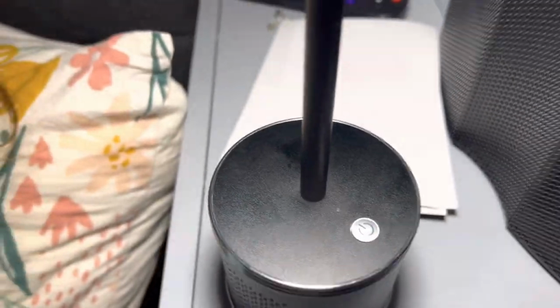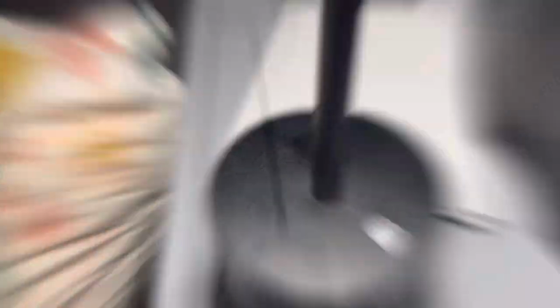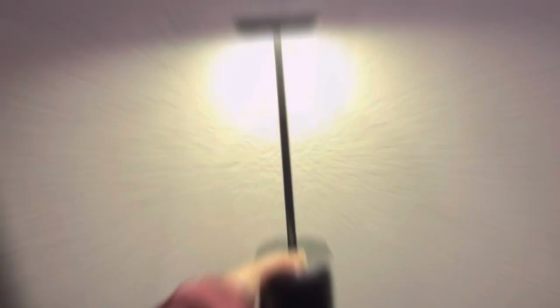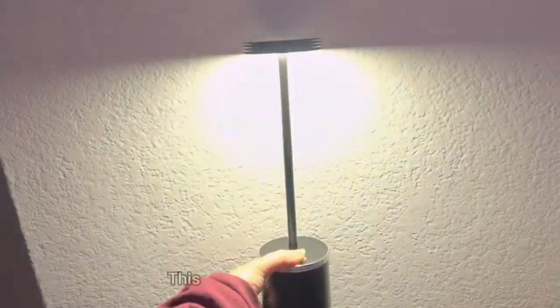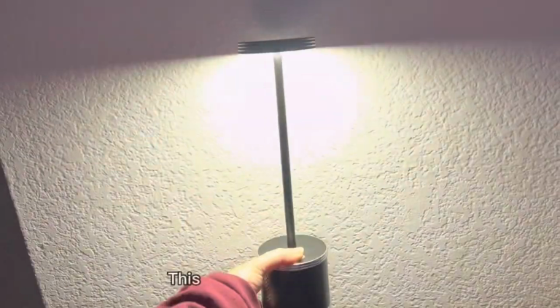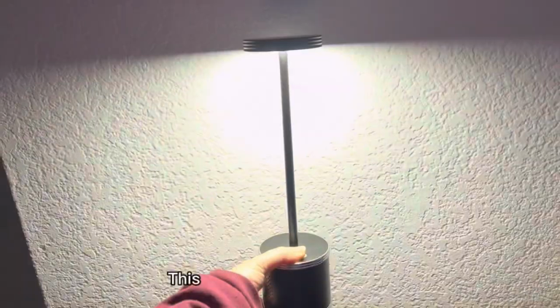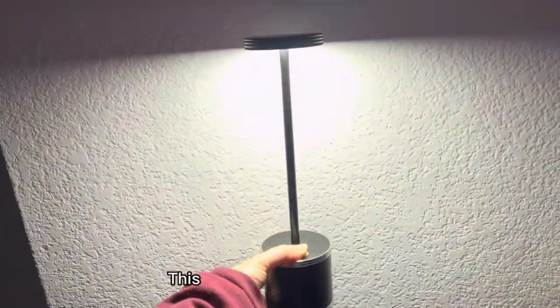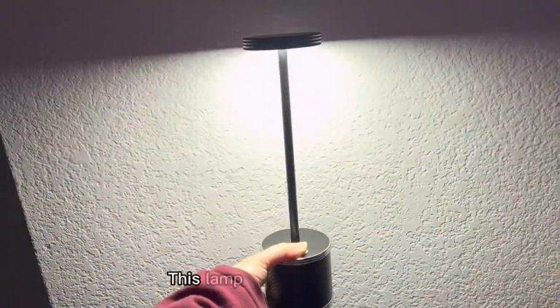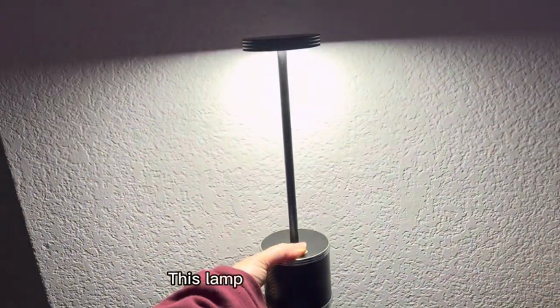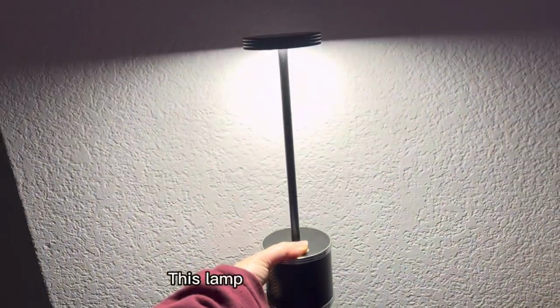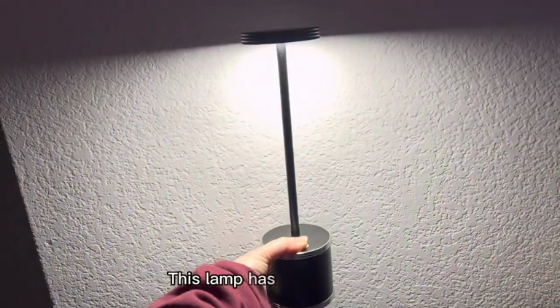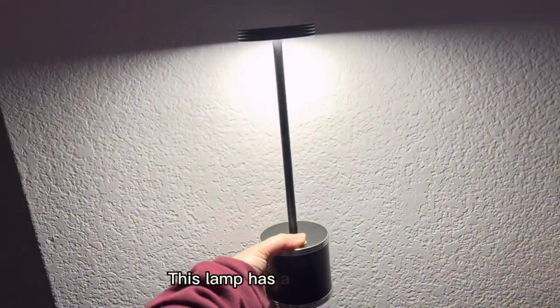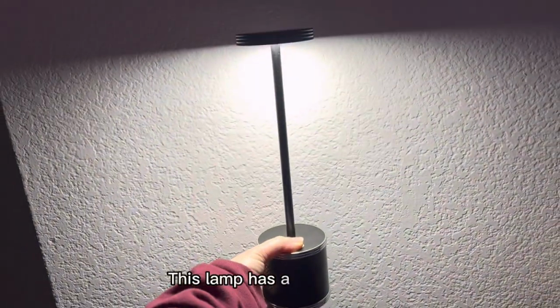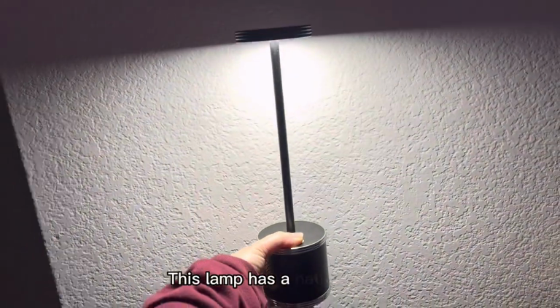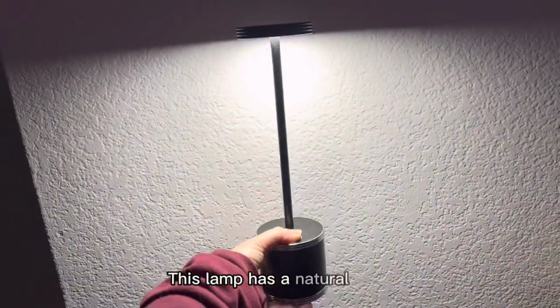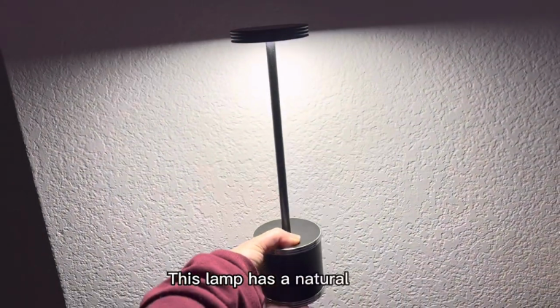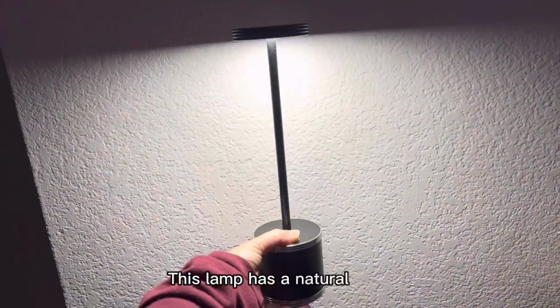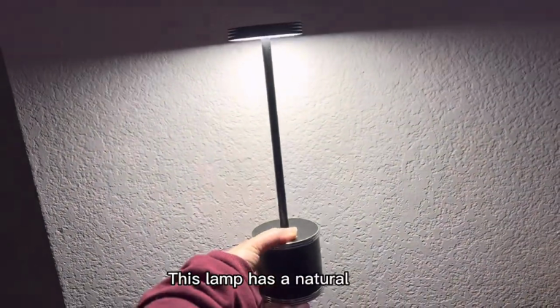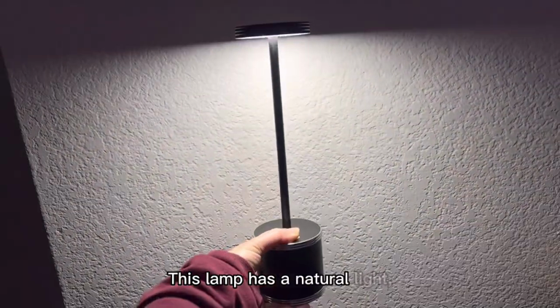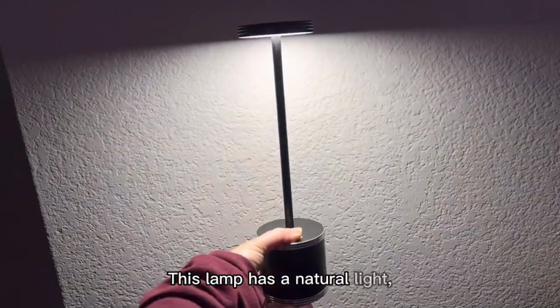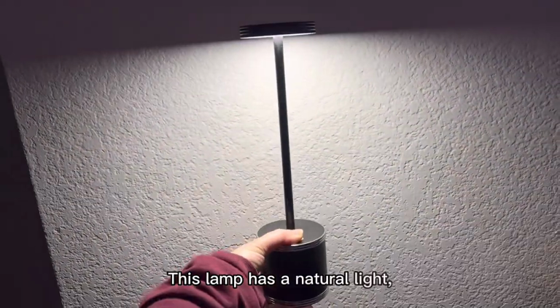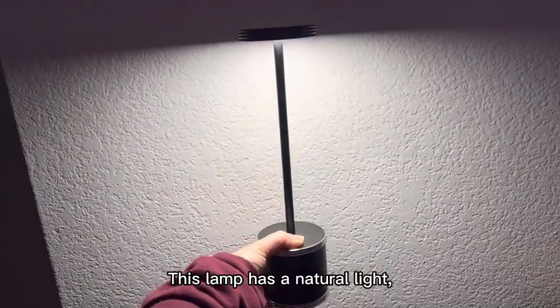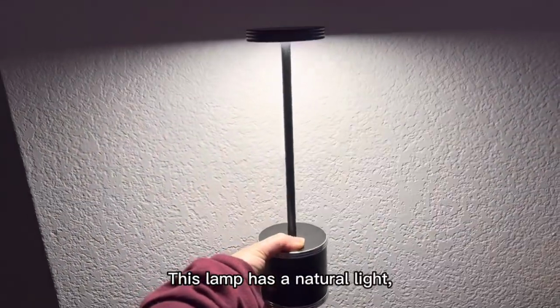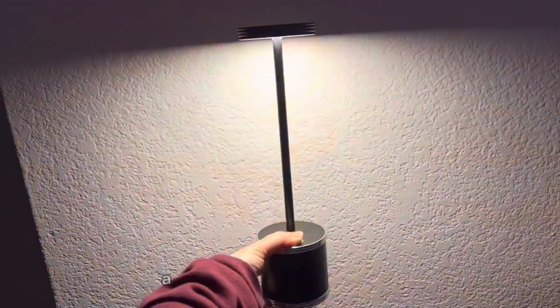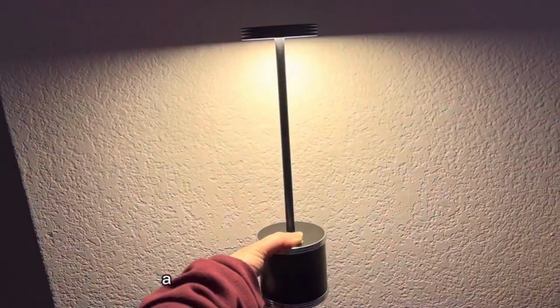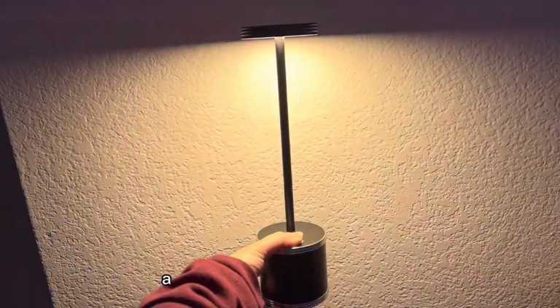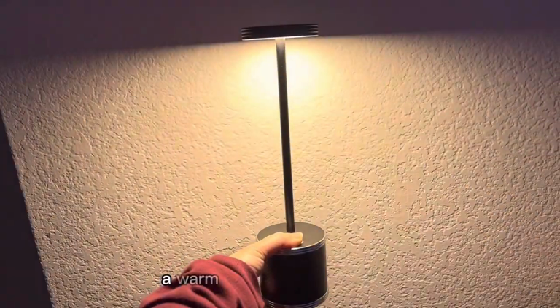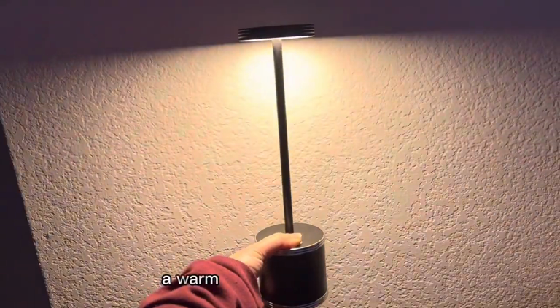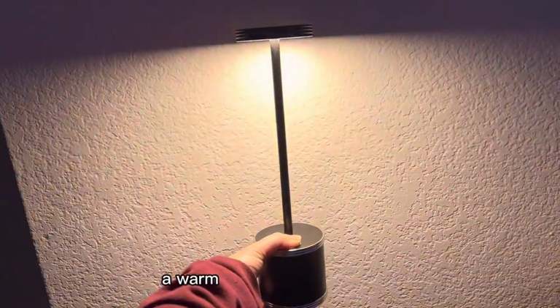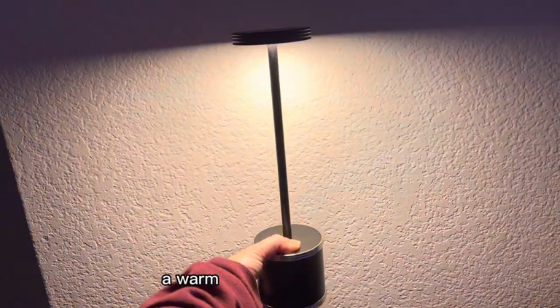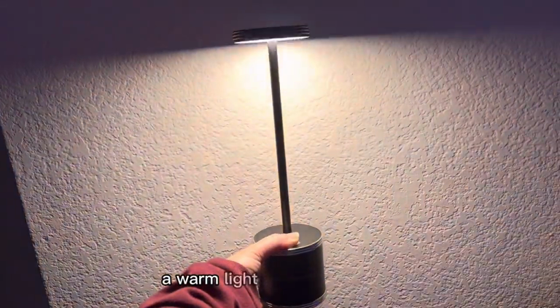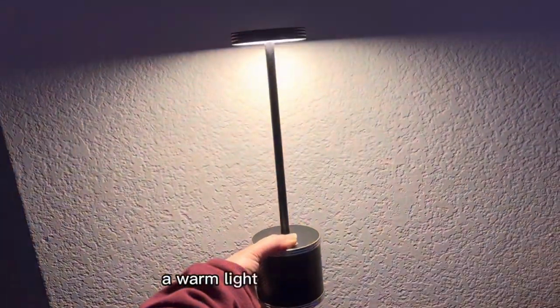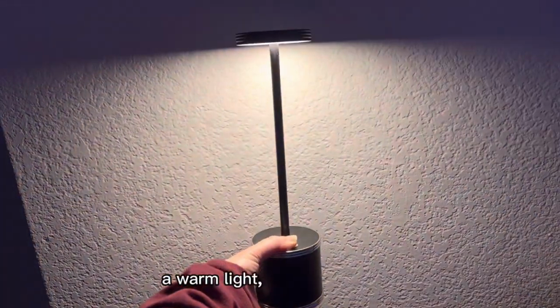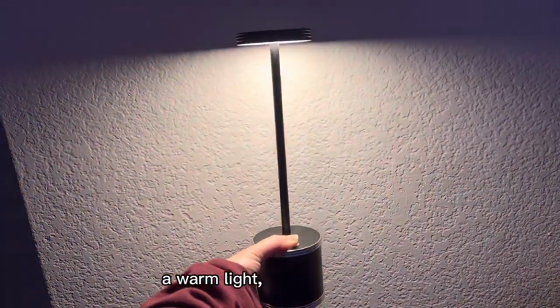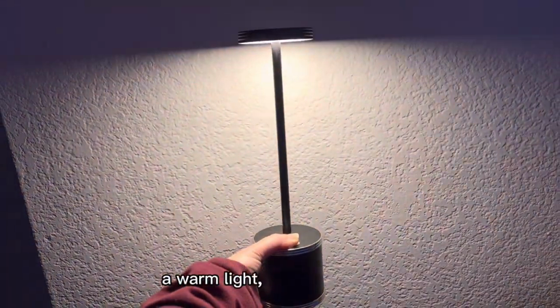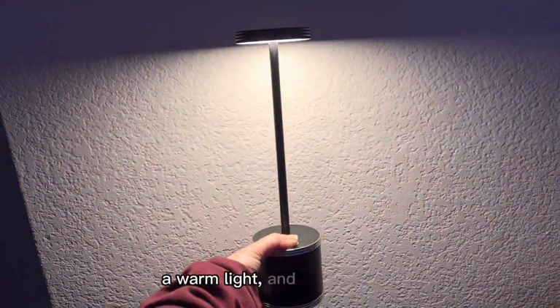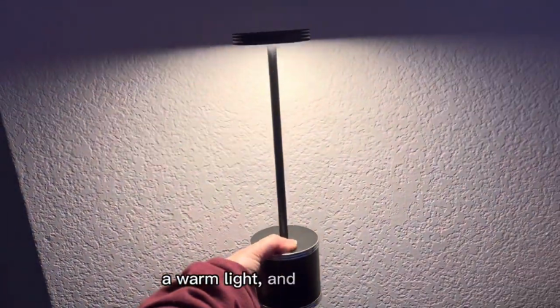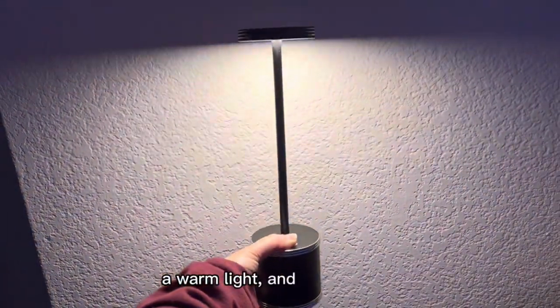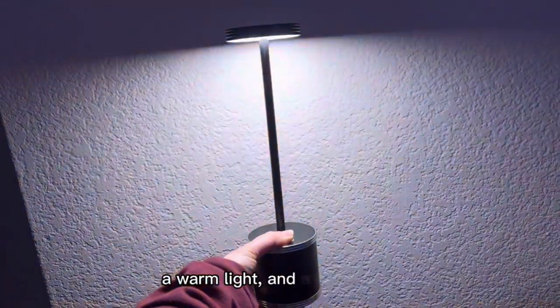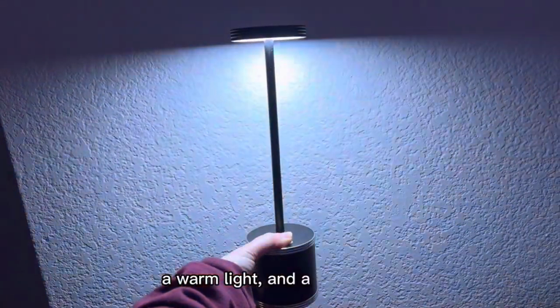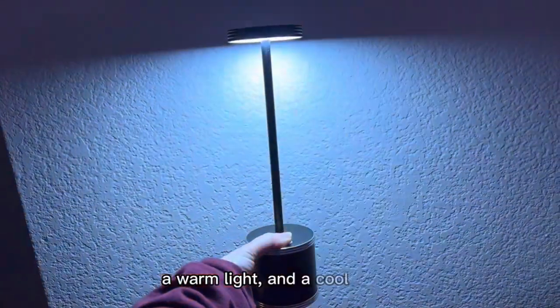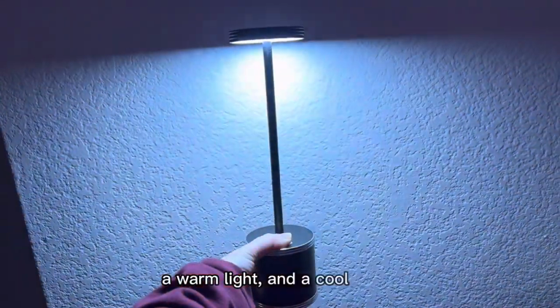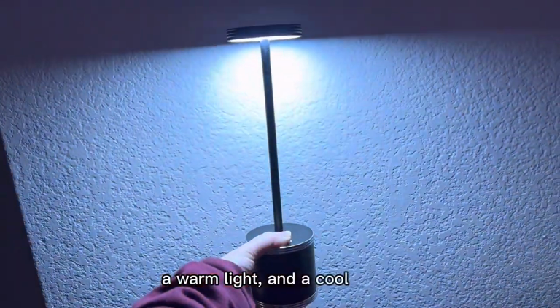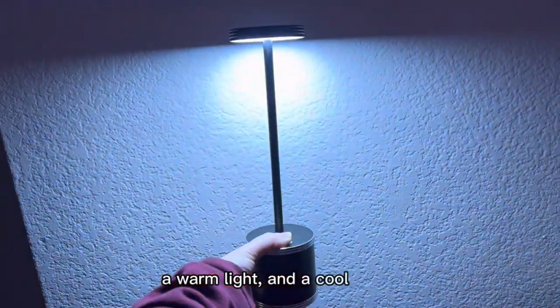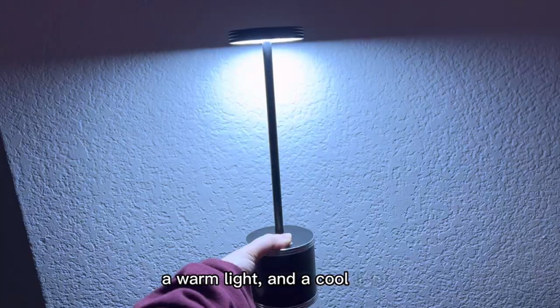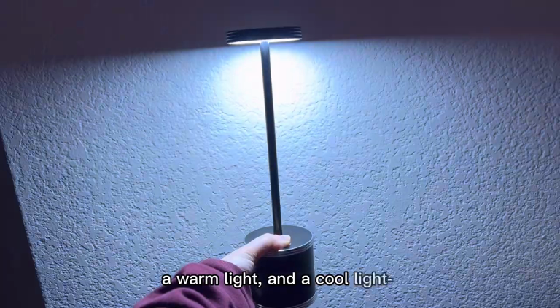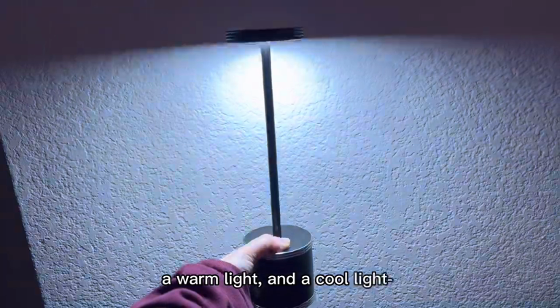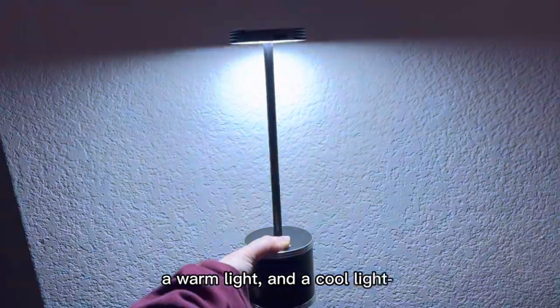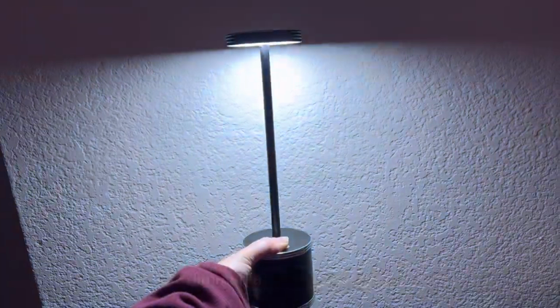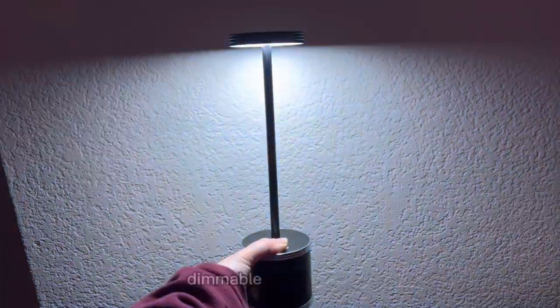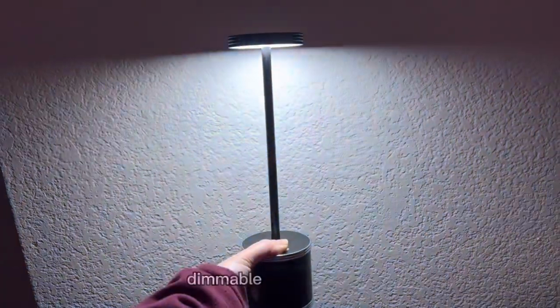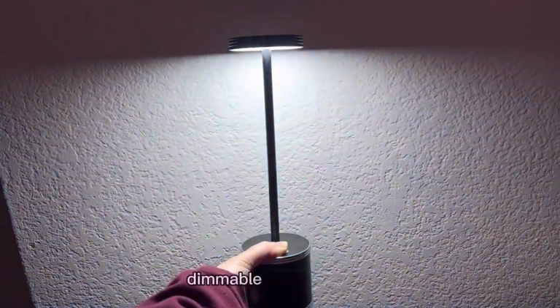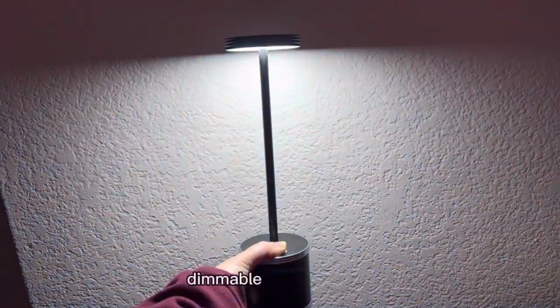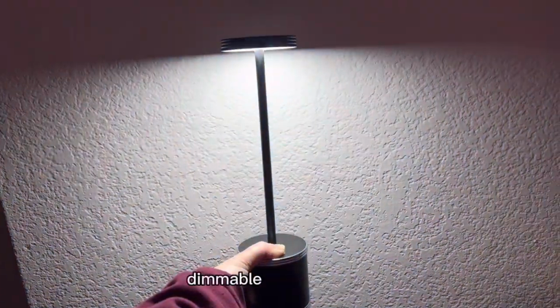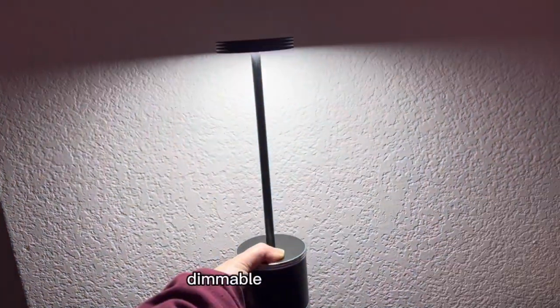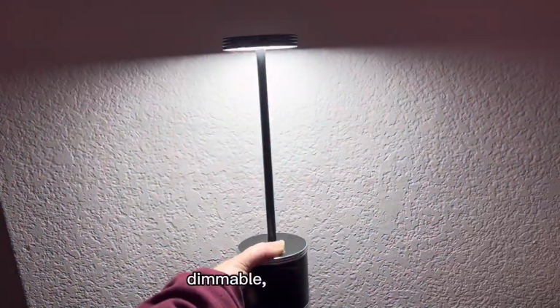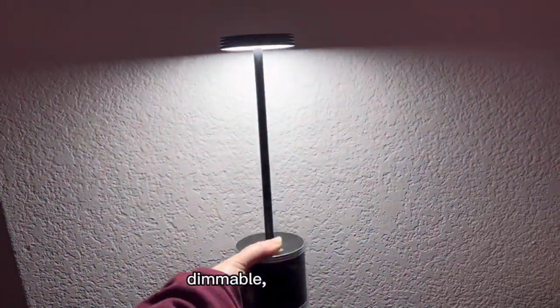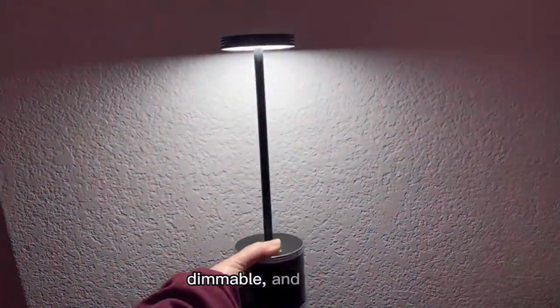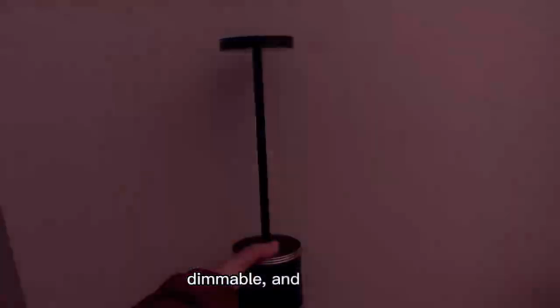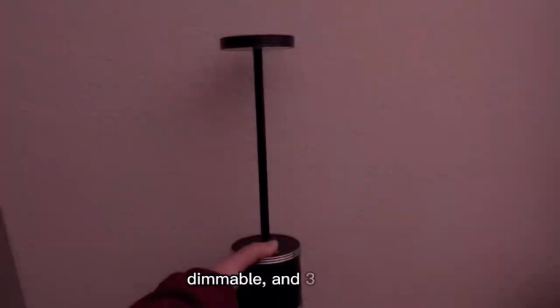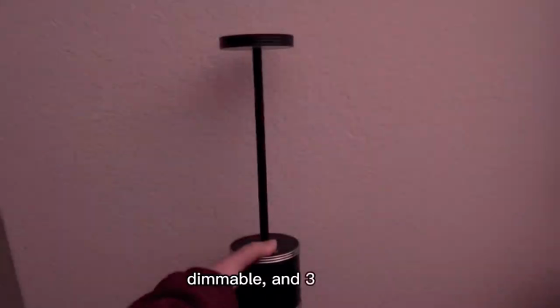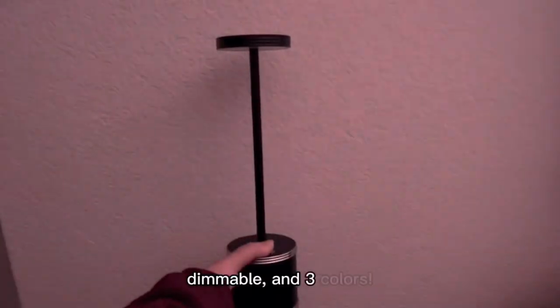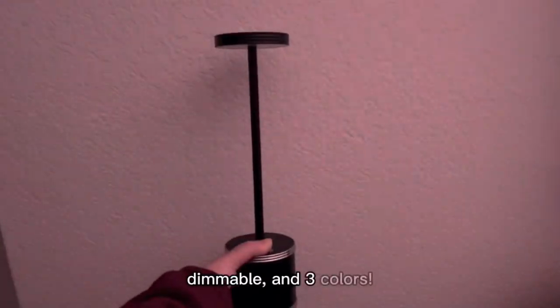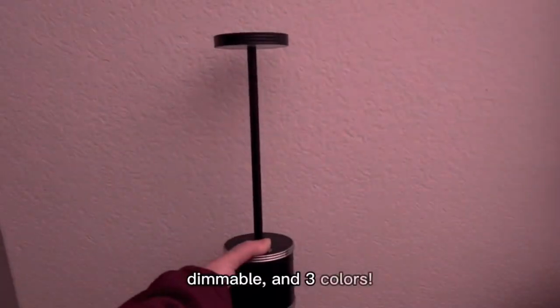This lamp has a natural light, a warm light, and a cool light — dimmable and three colors.